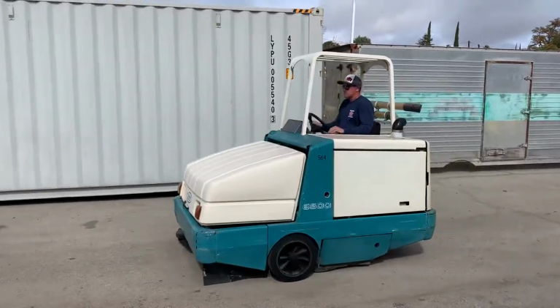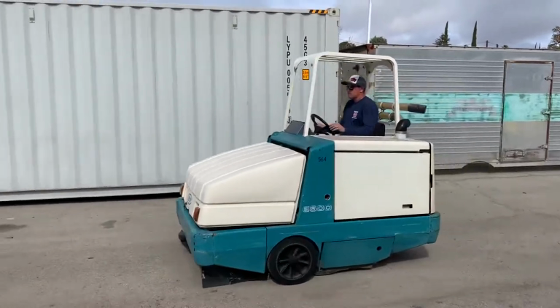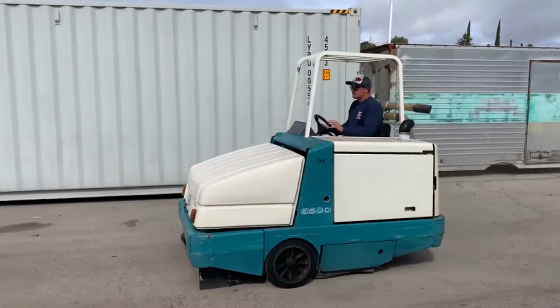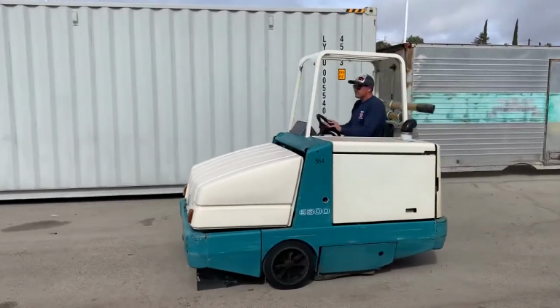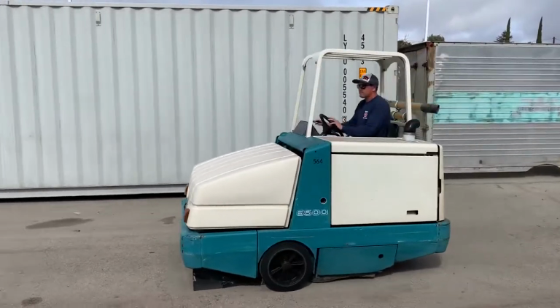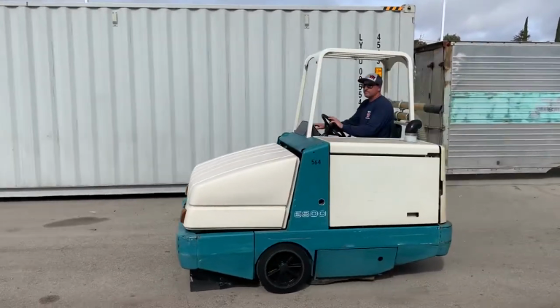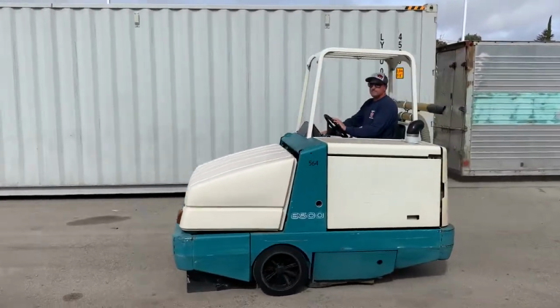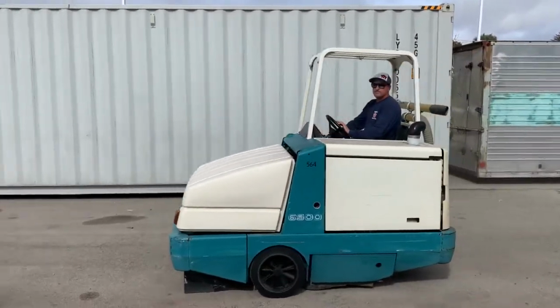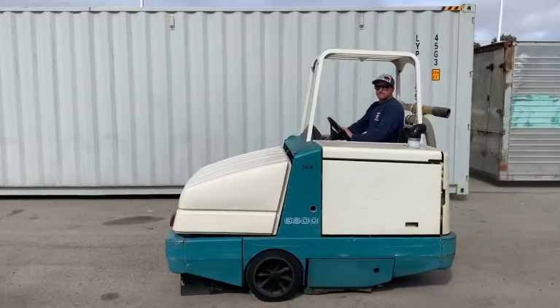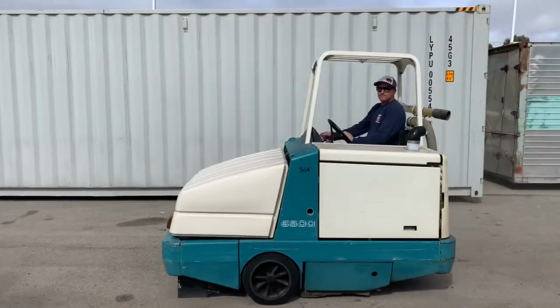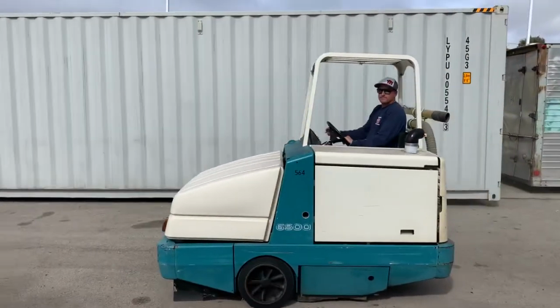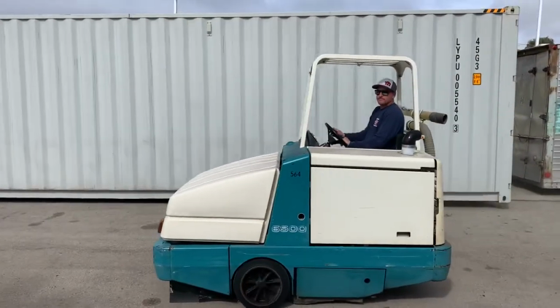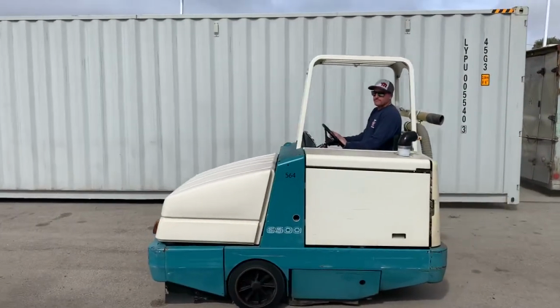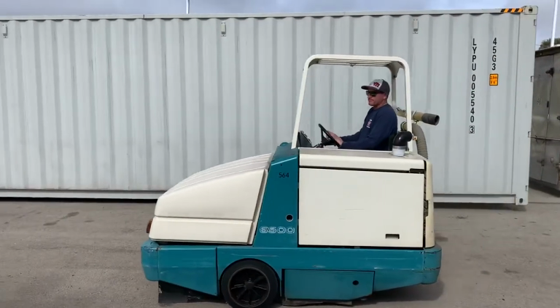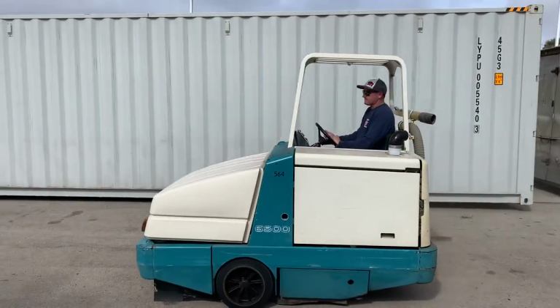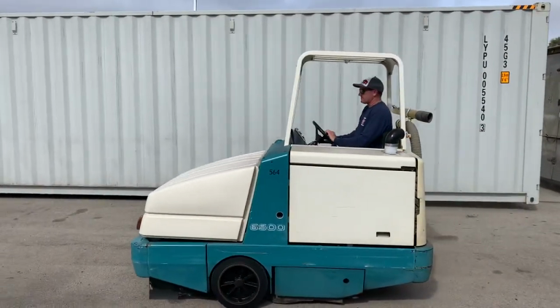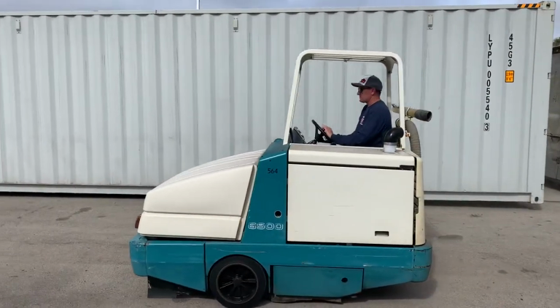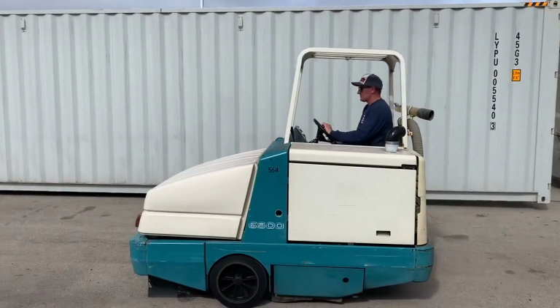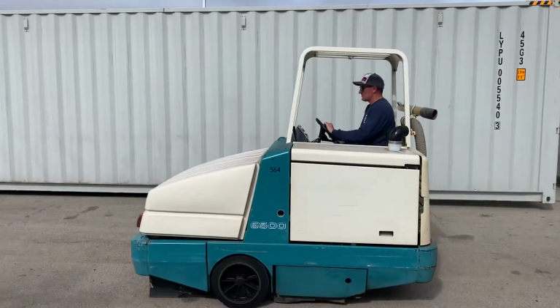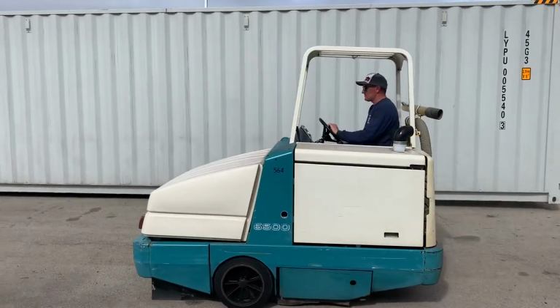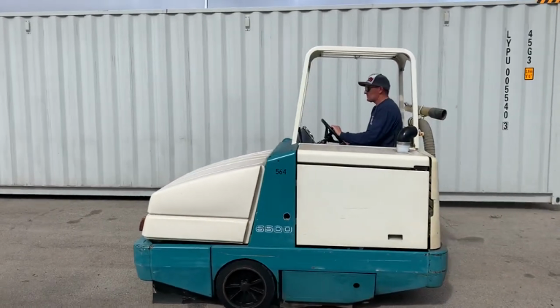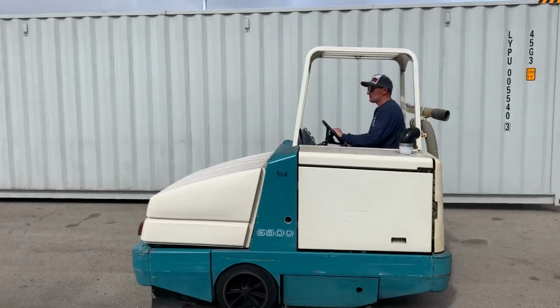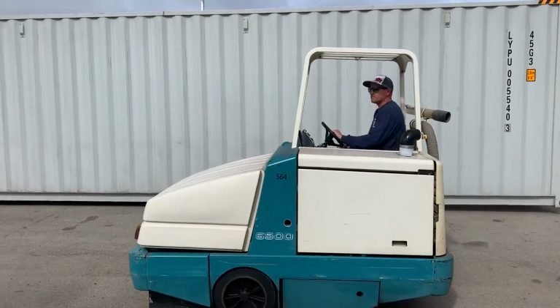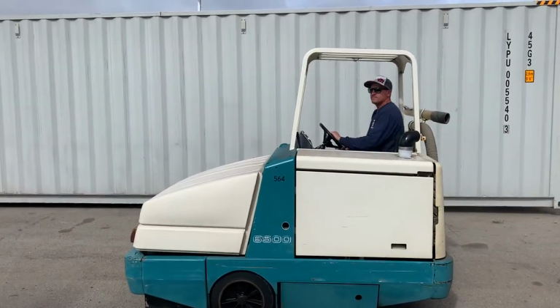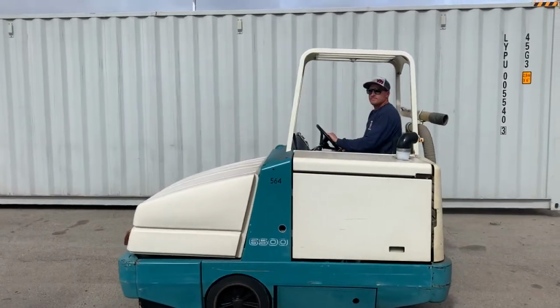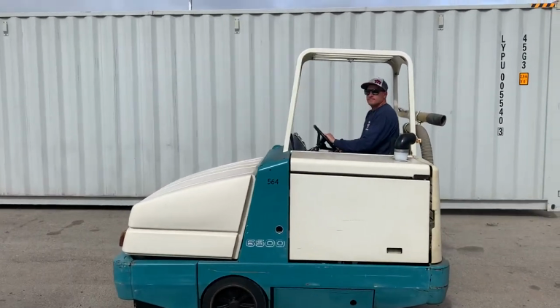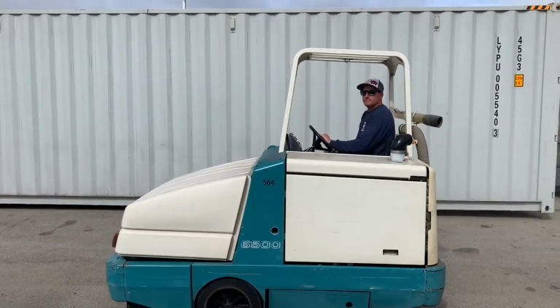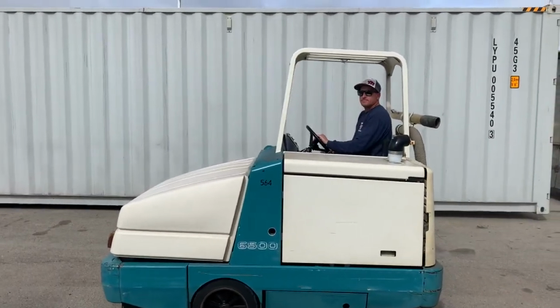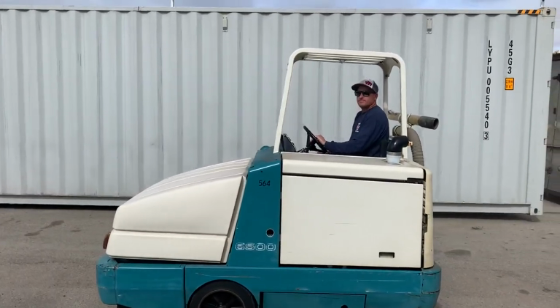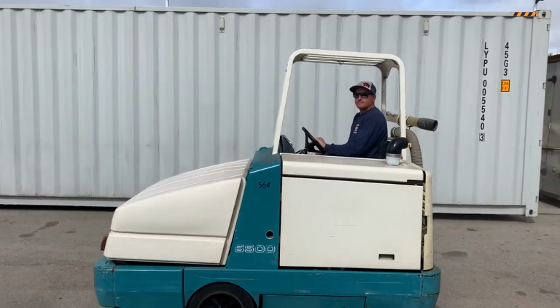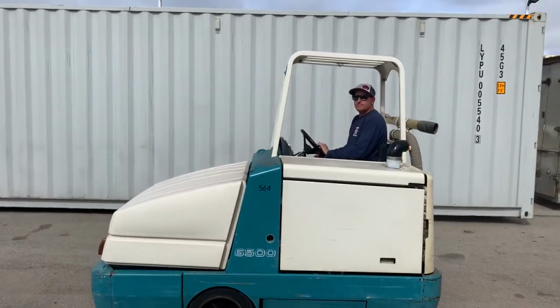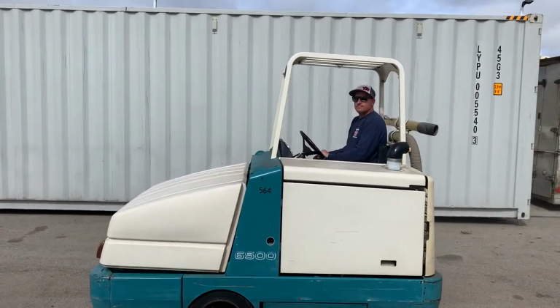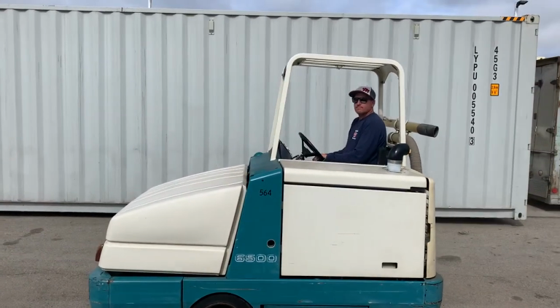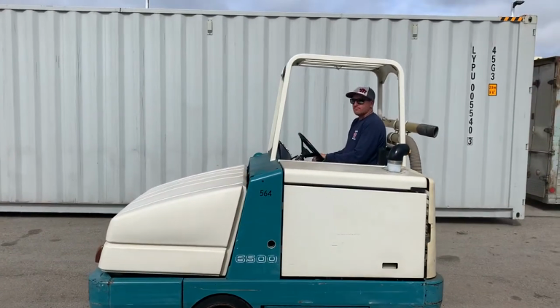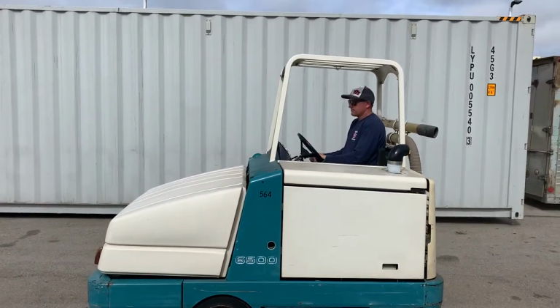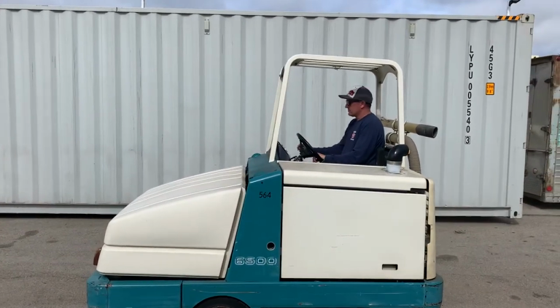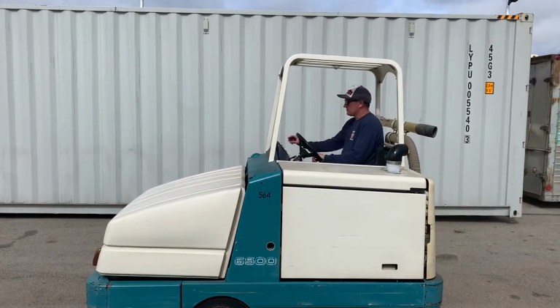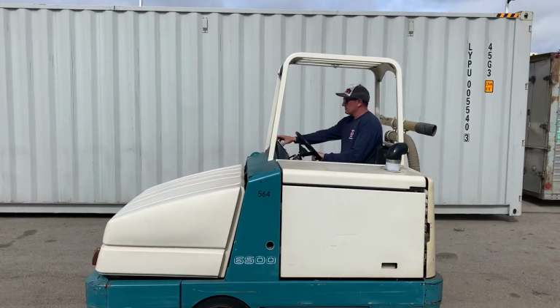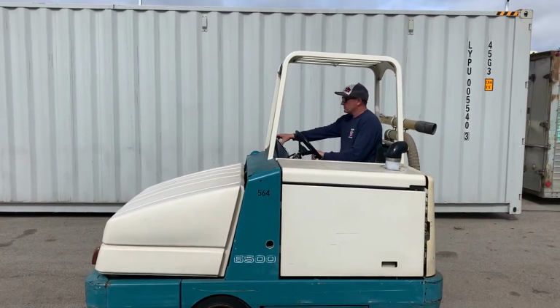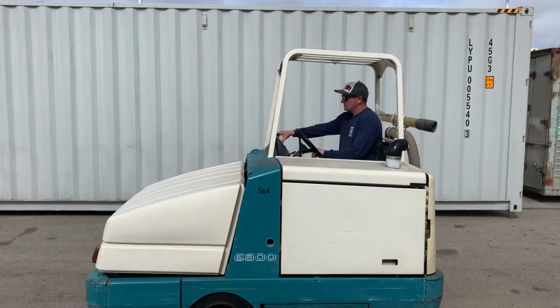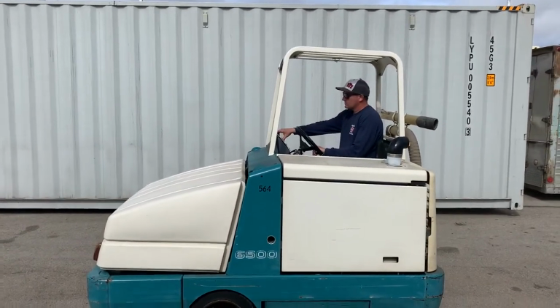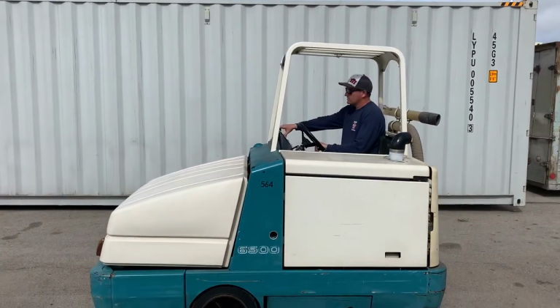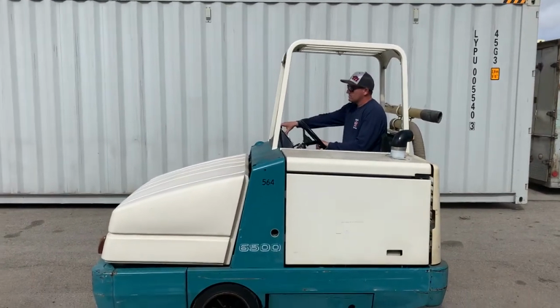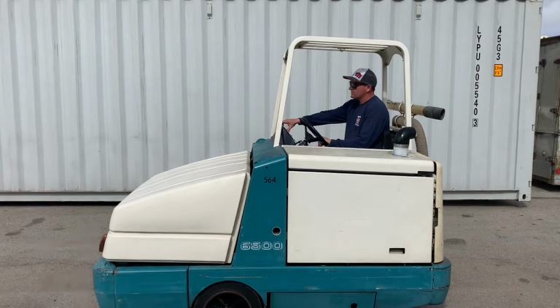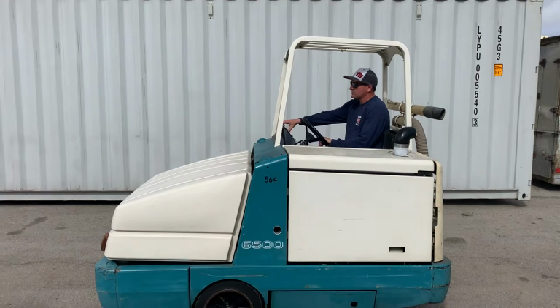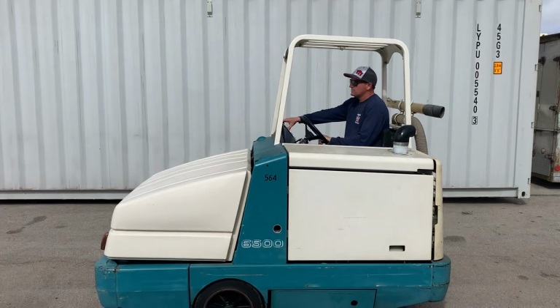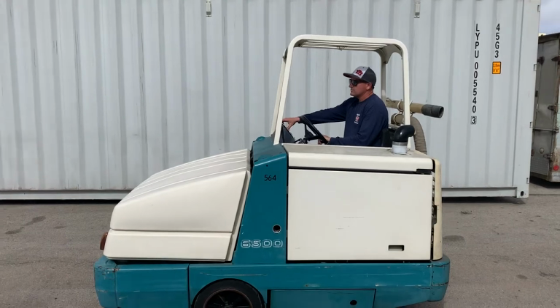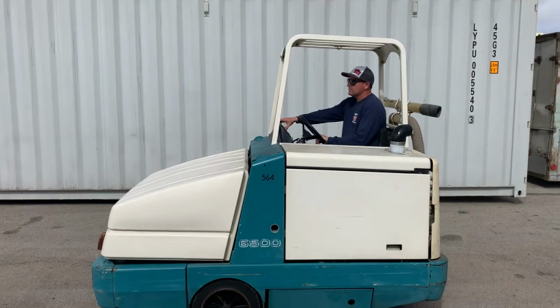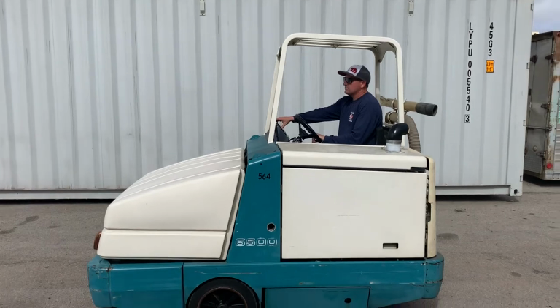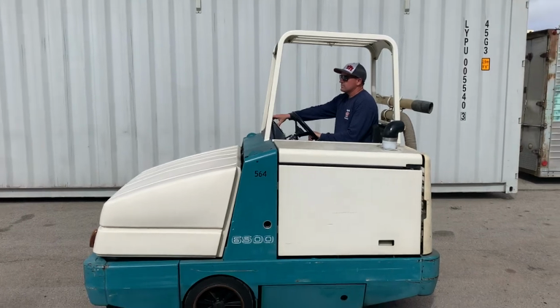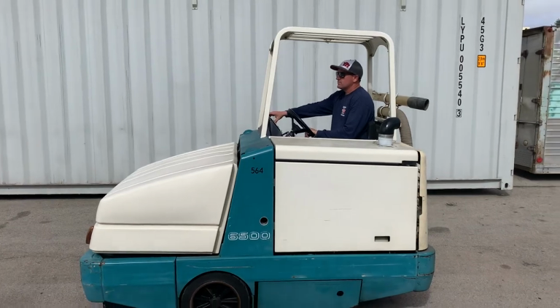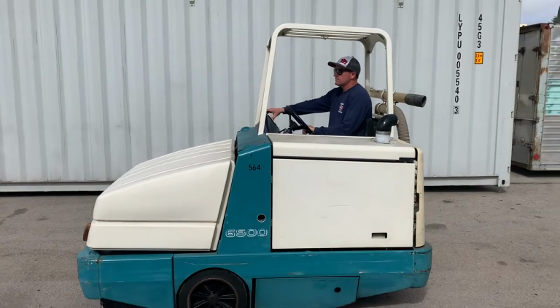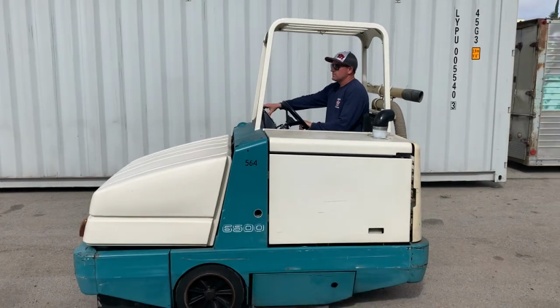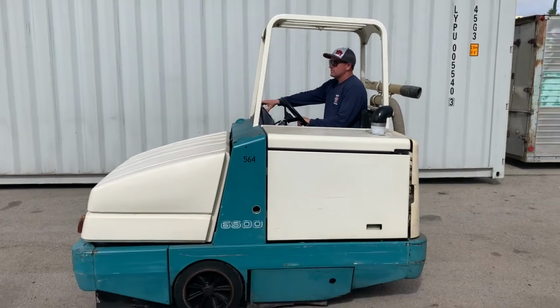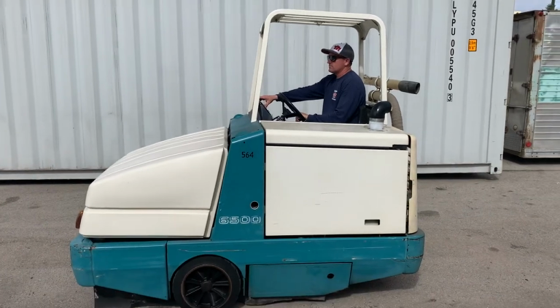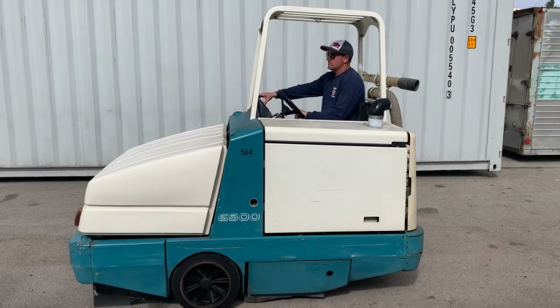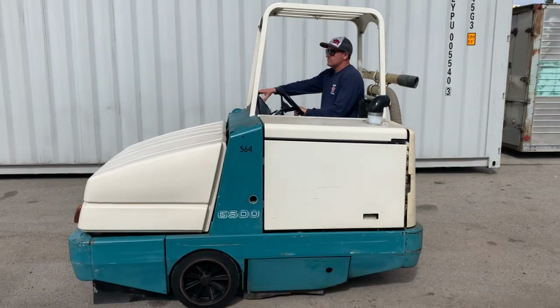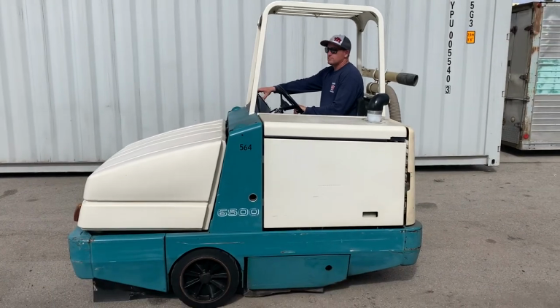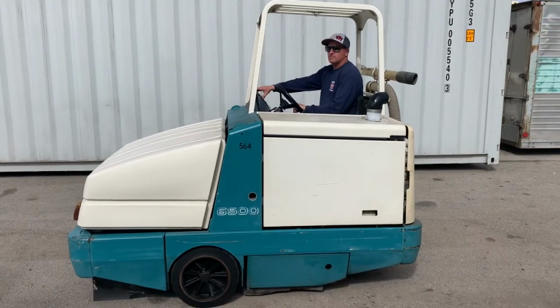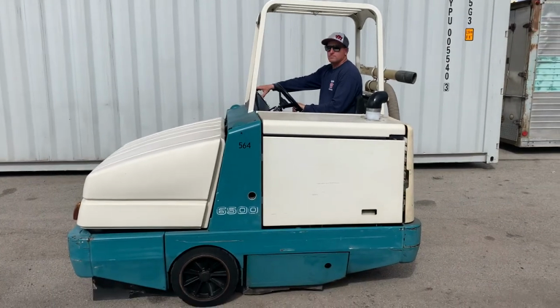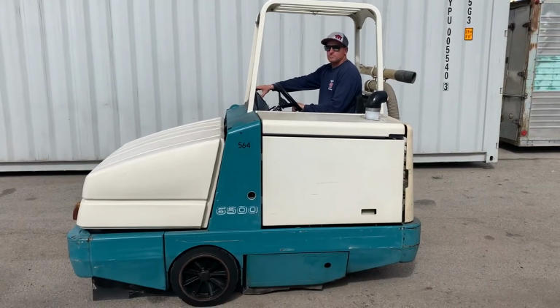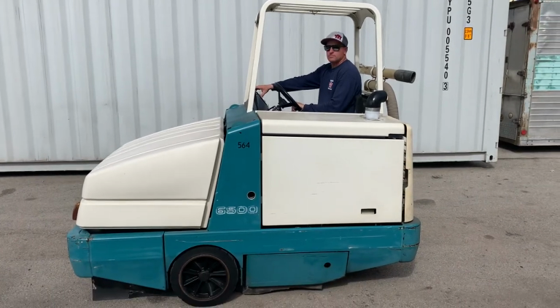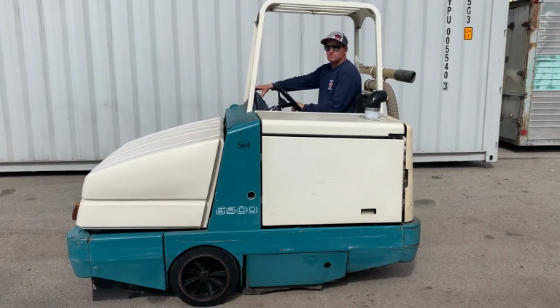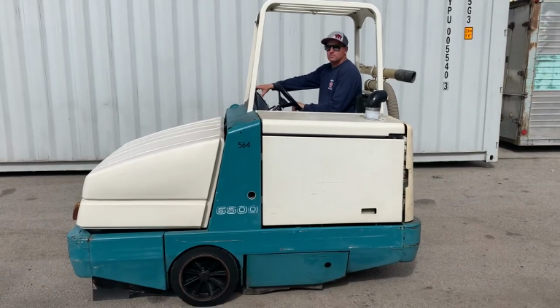Okay, that should do it. That's lot 120. Thanks for watching.